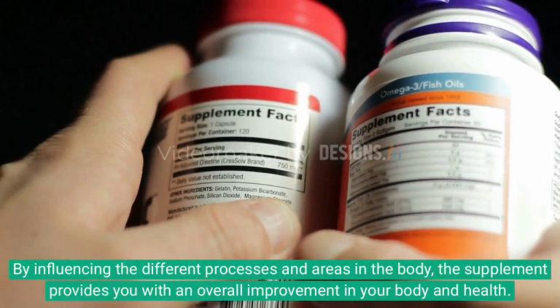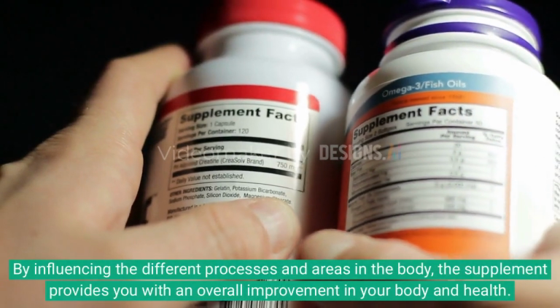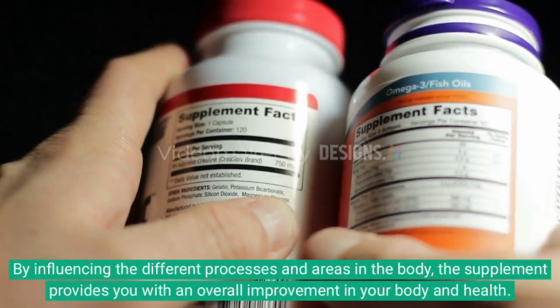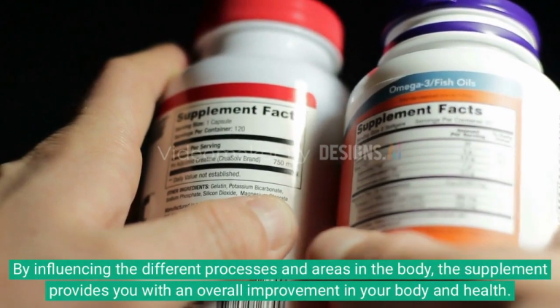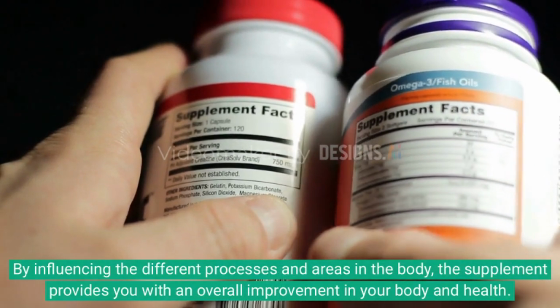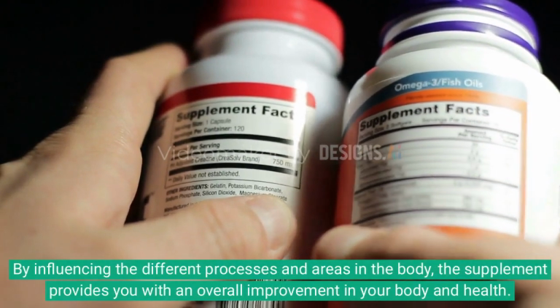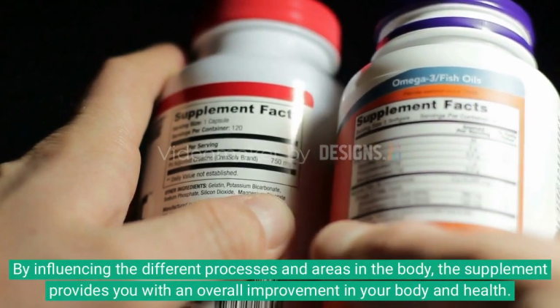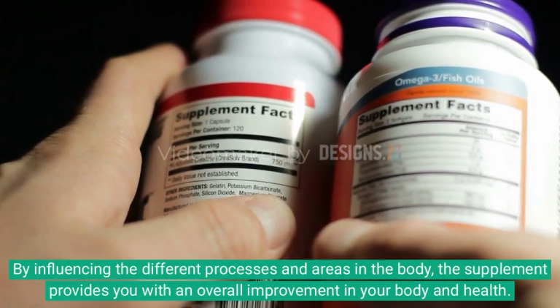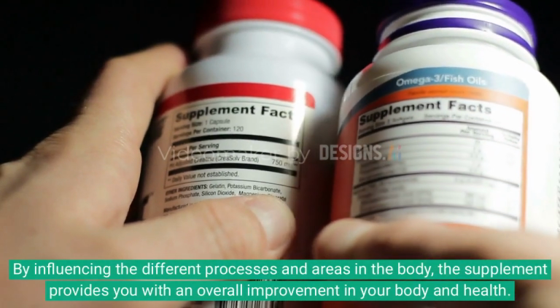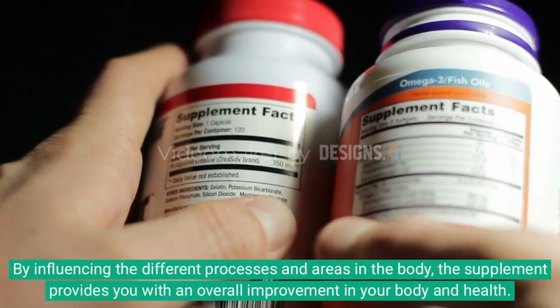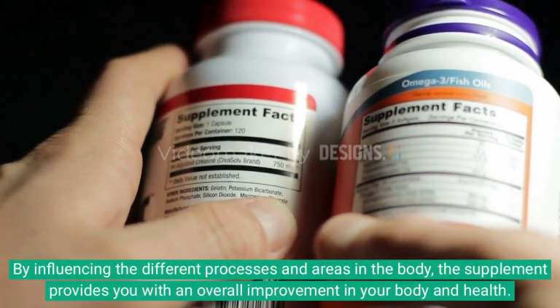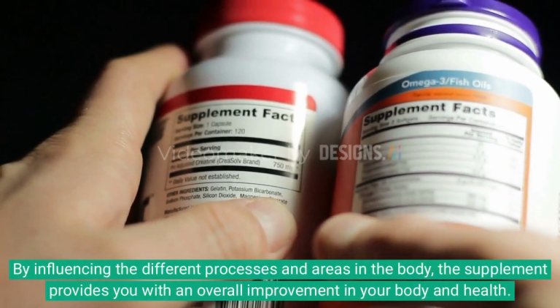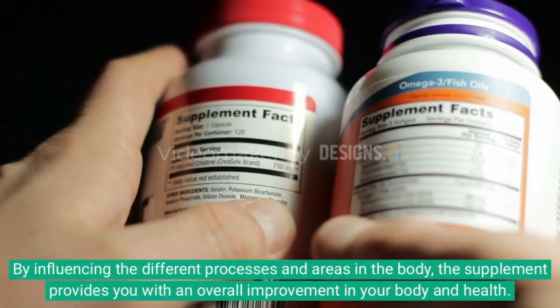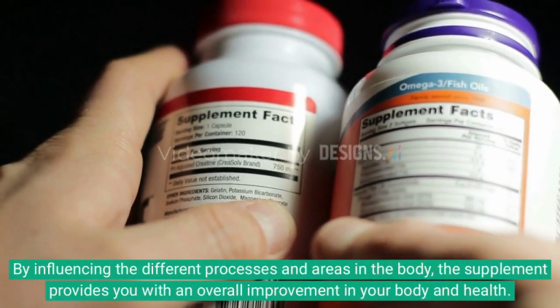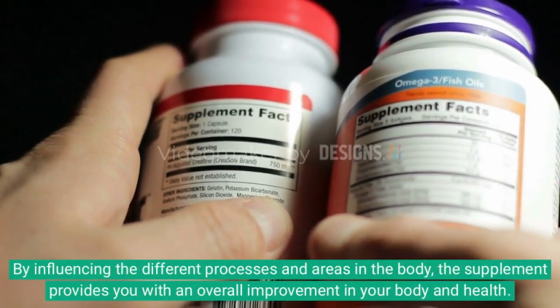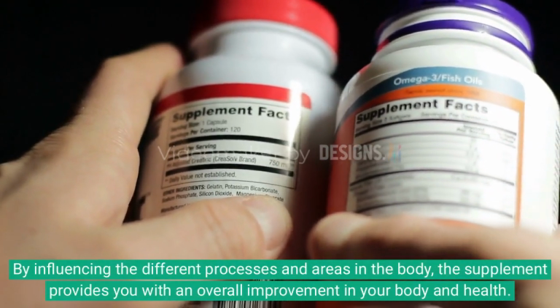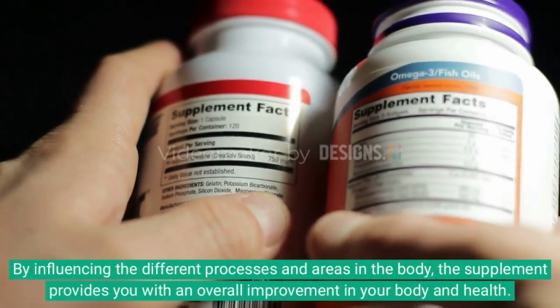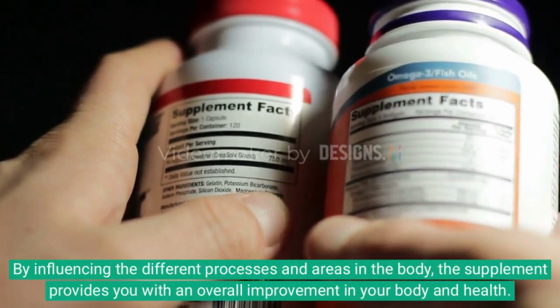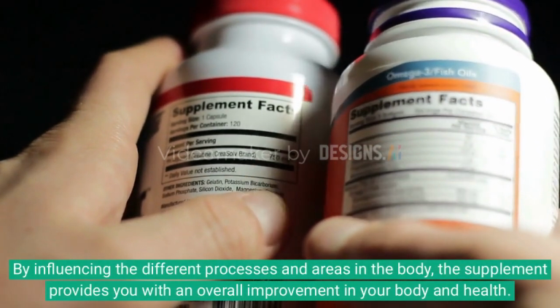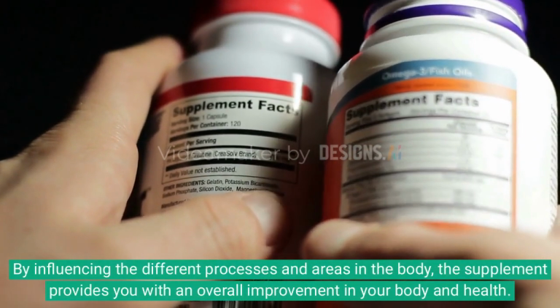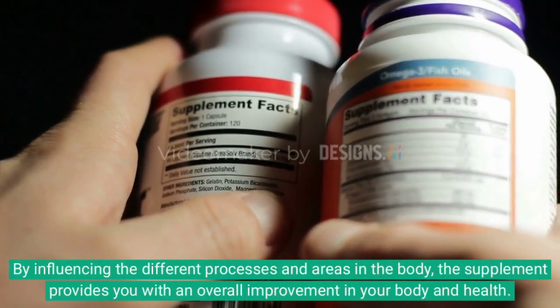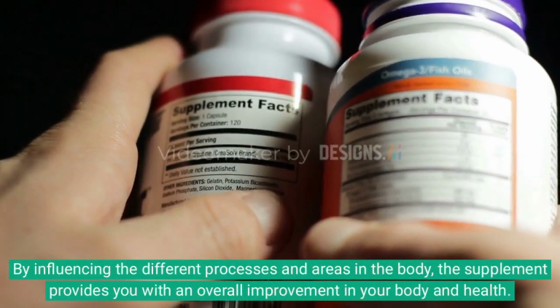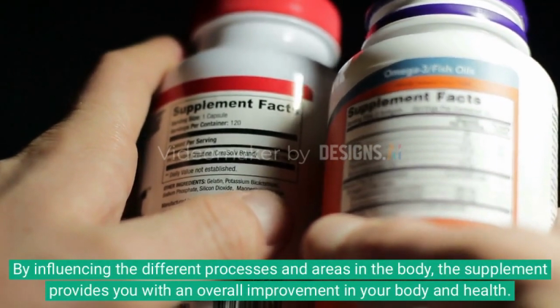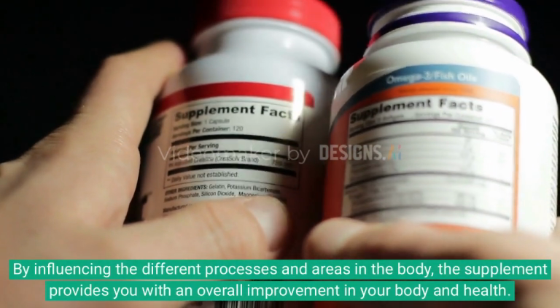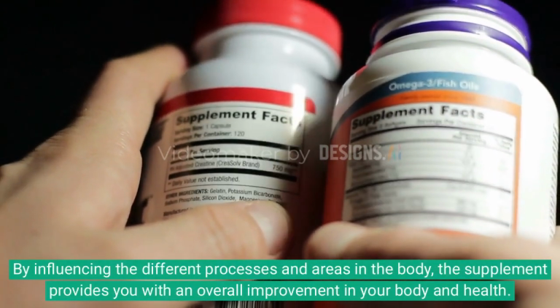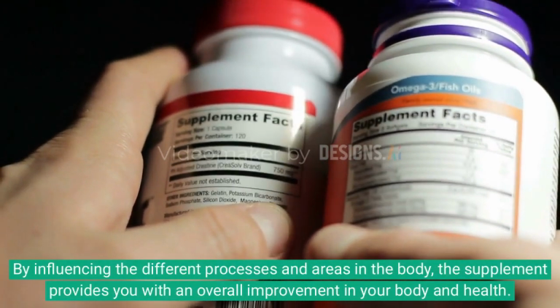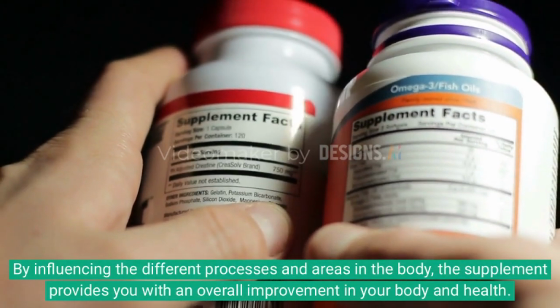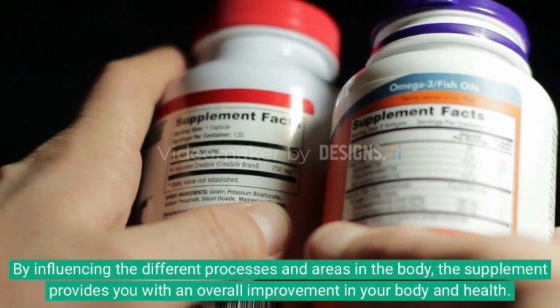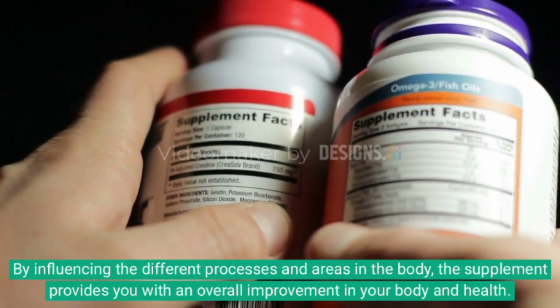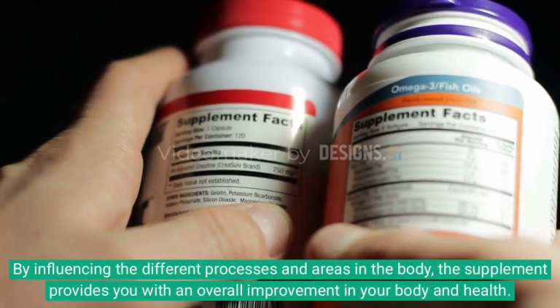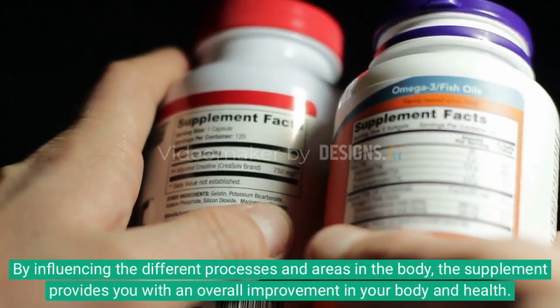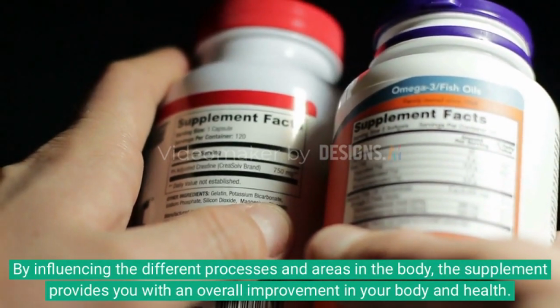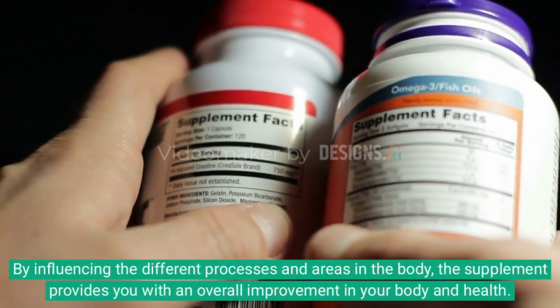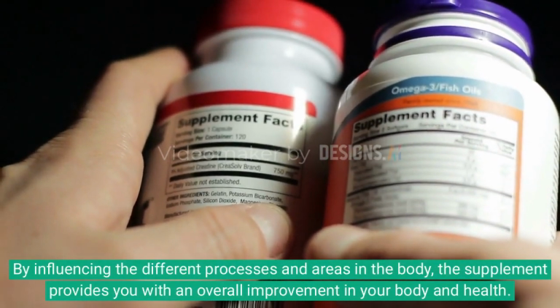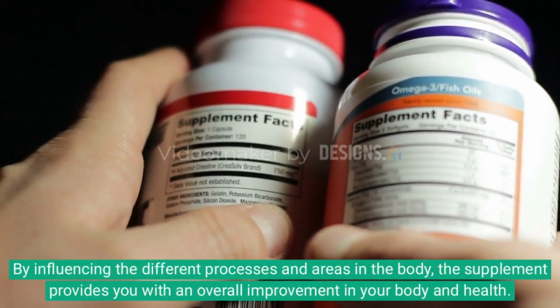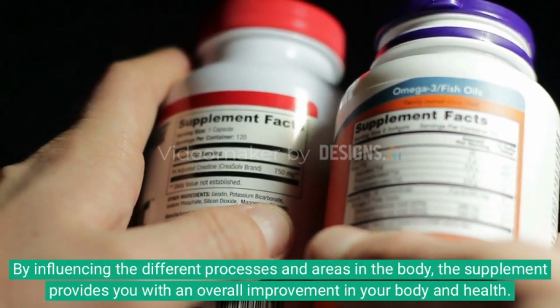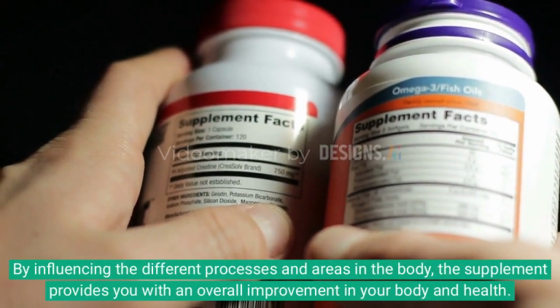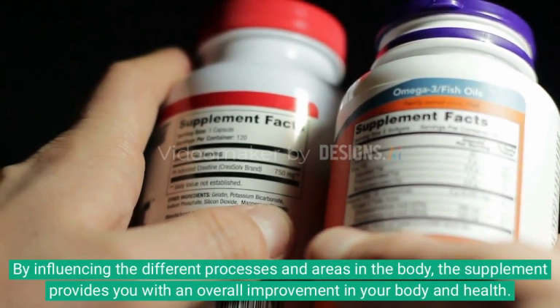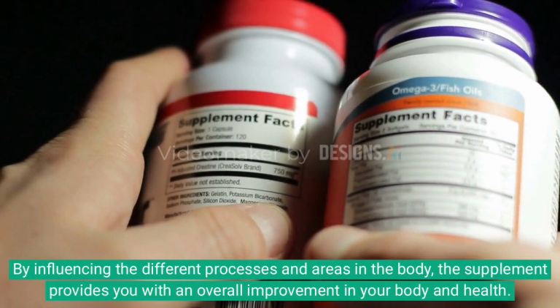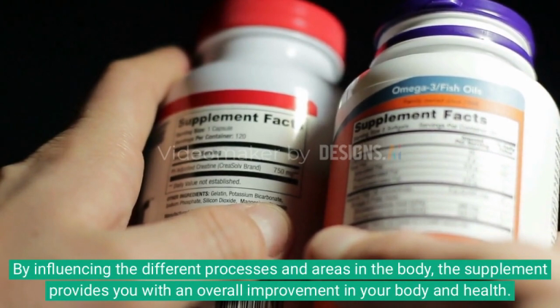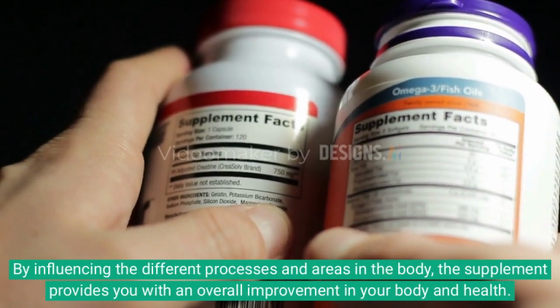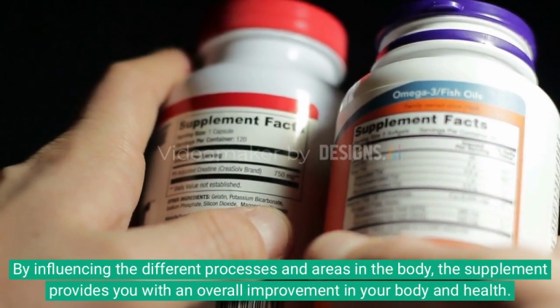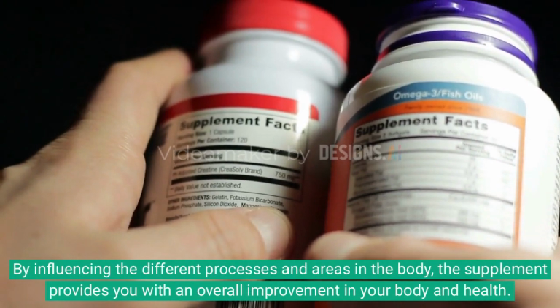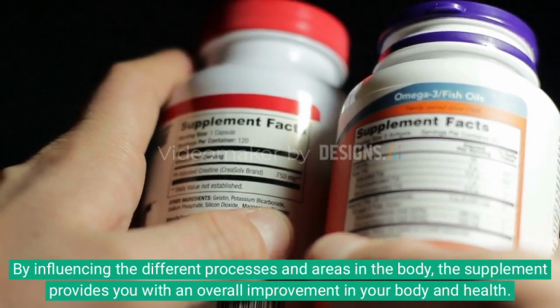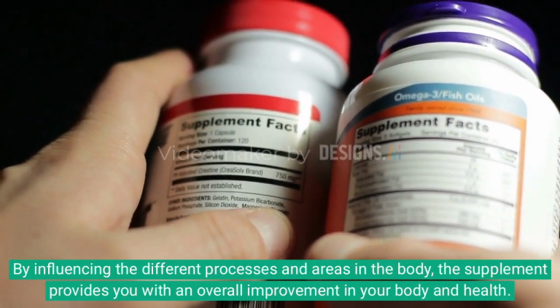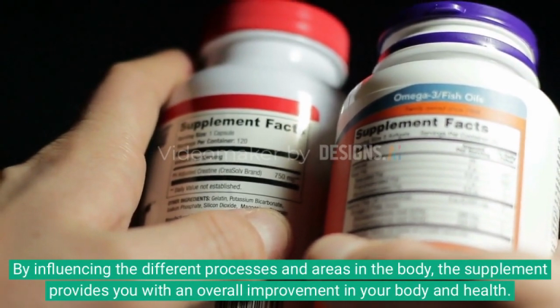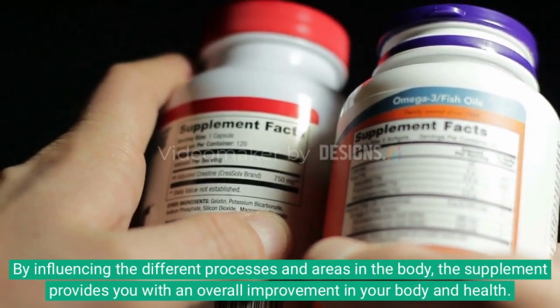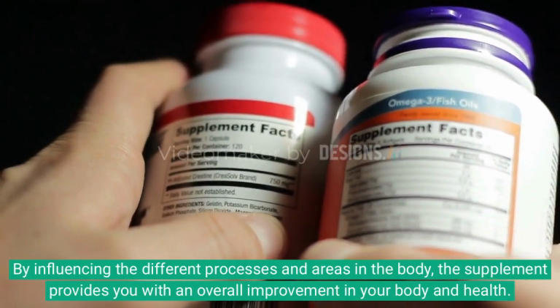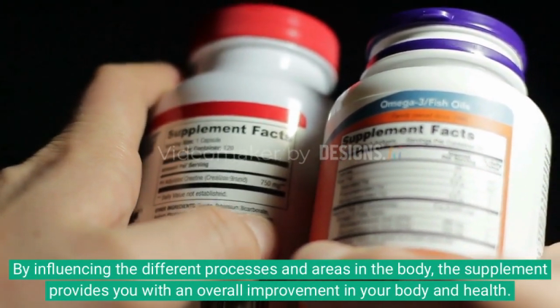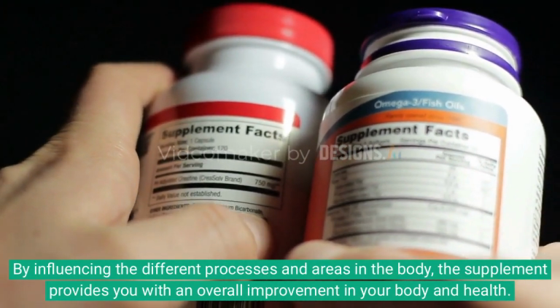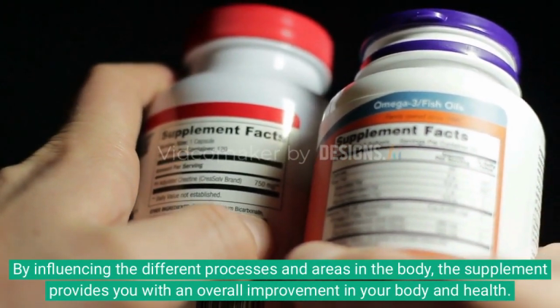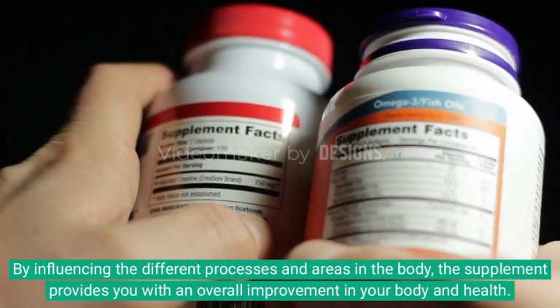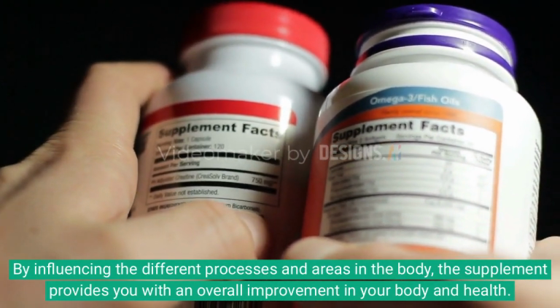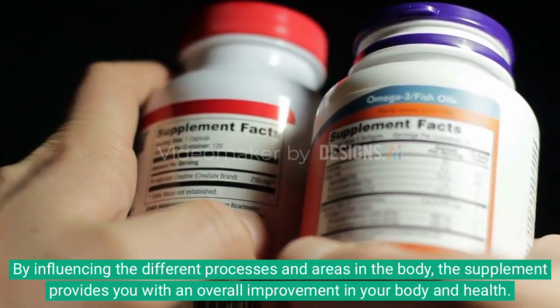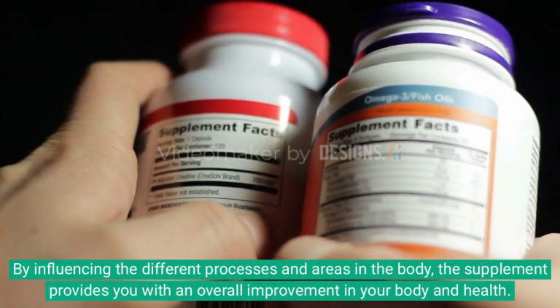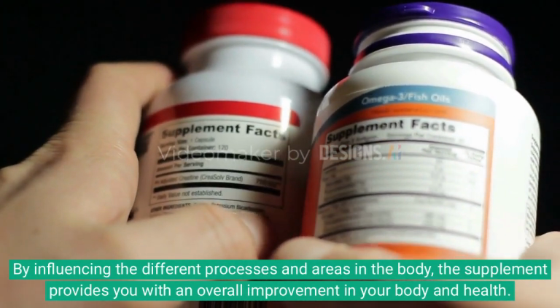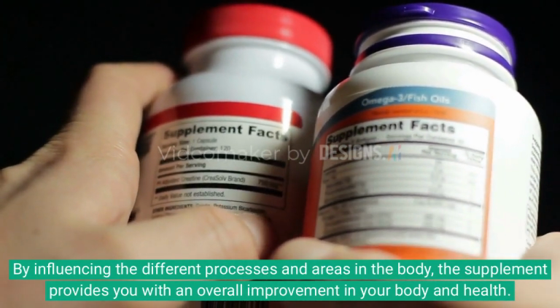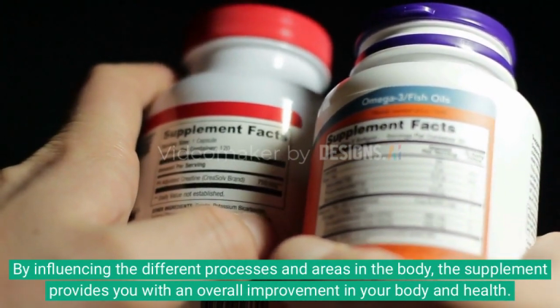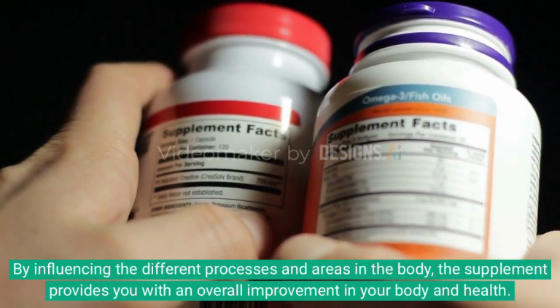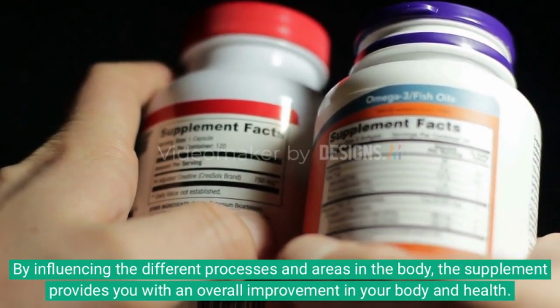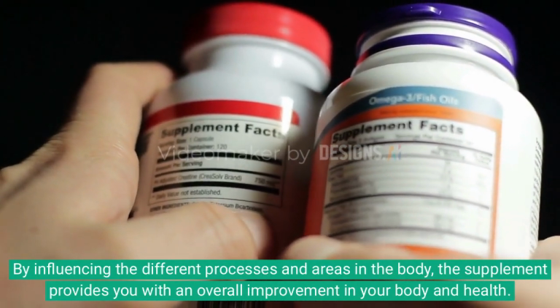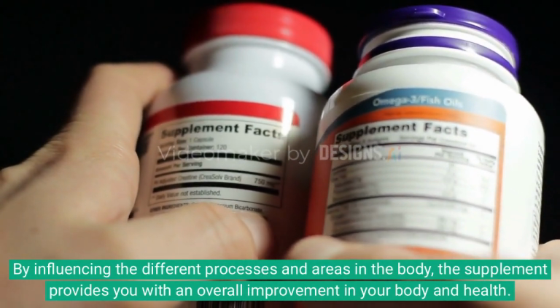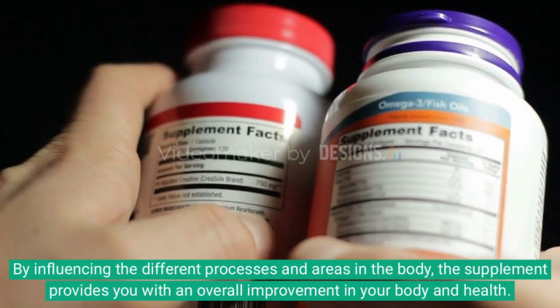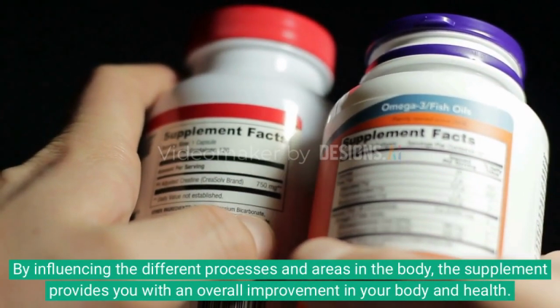By influencing the different processes and areas in the body, the supplement provides you with an overall improvement in your body and health.